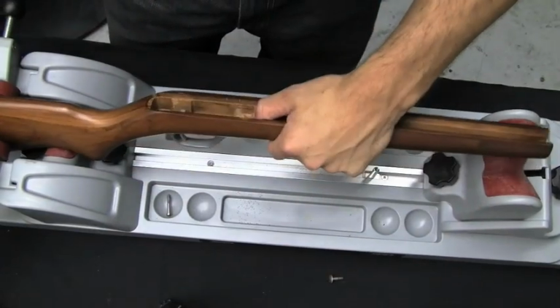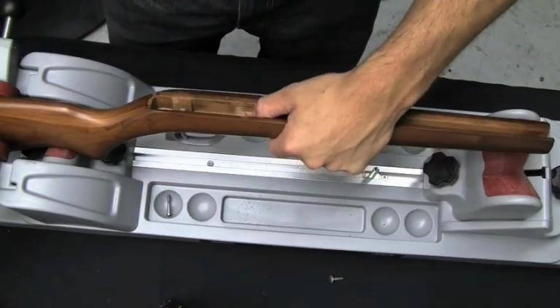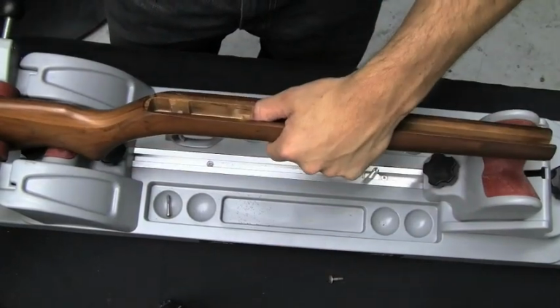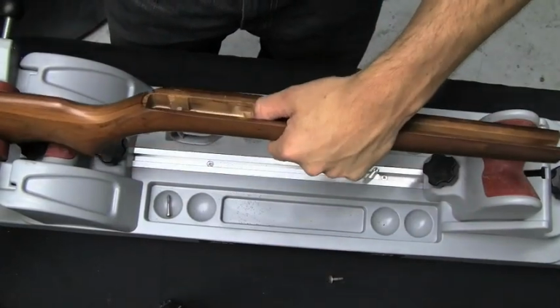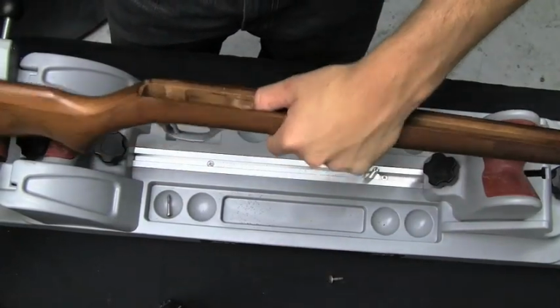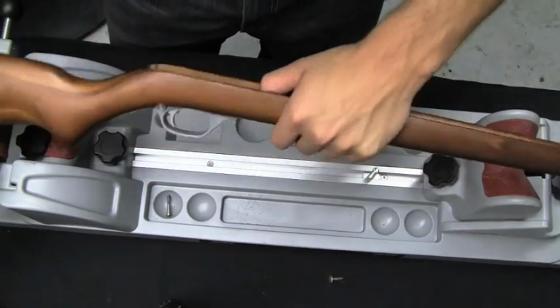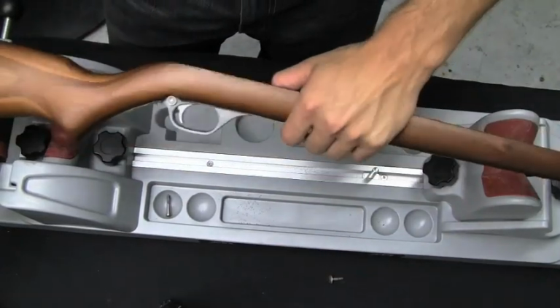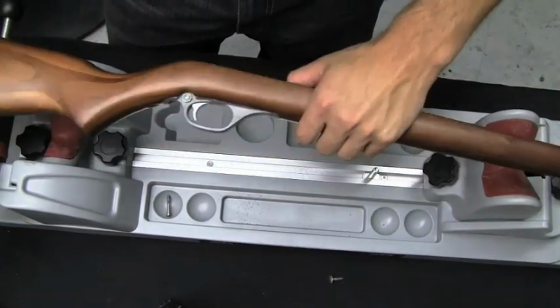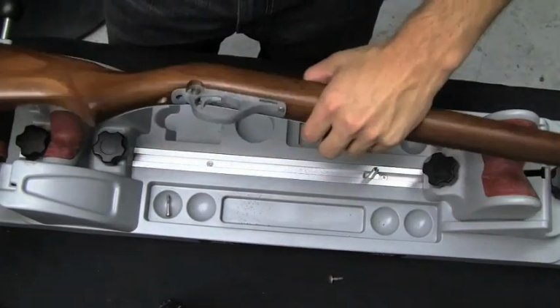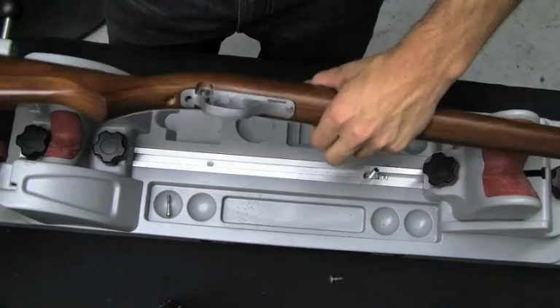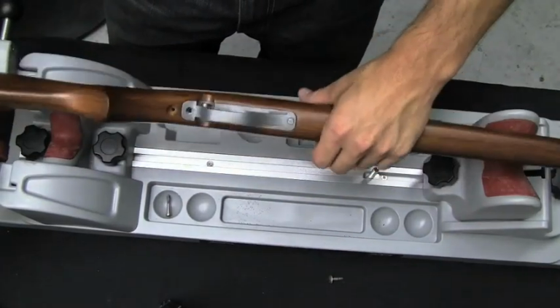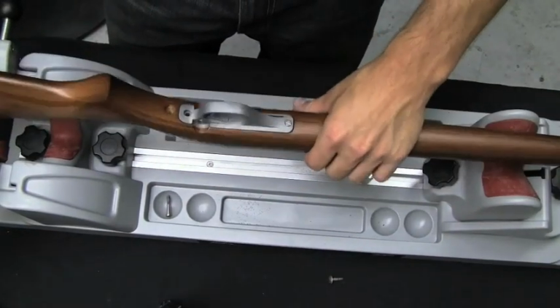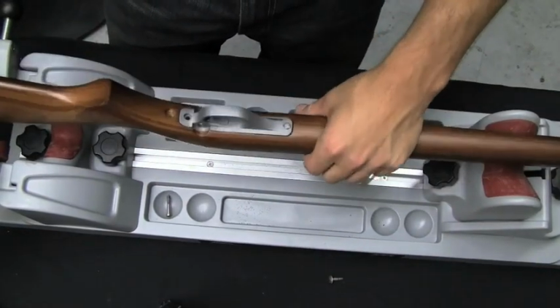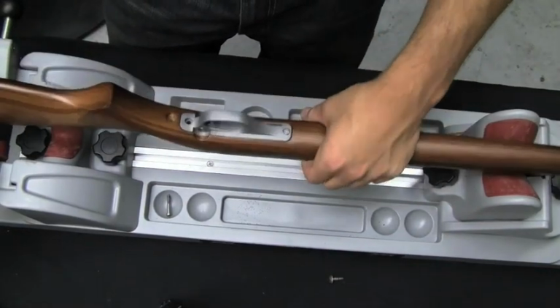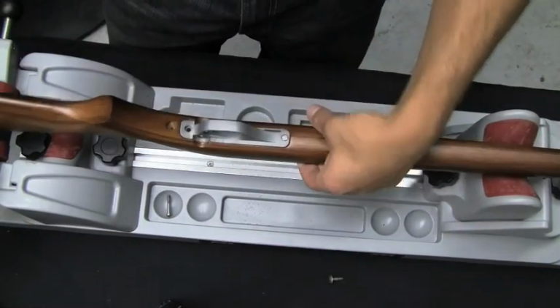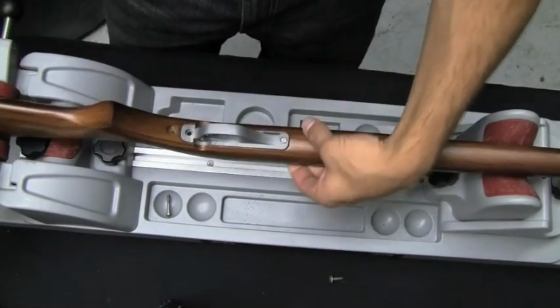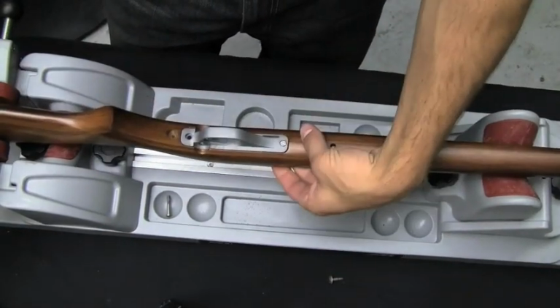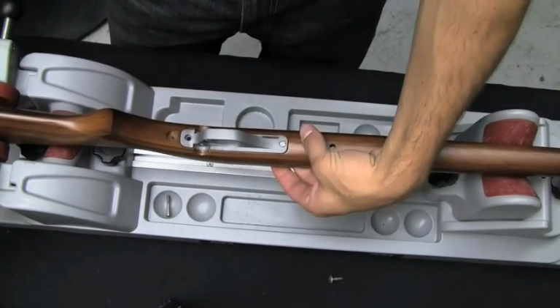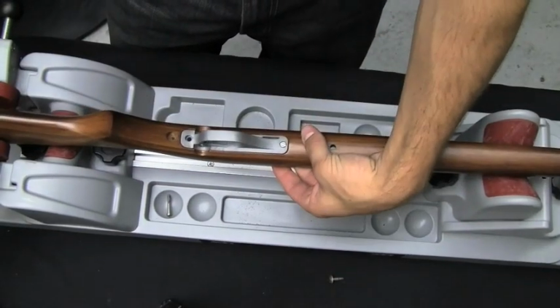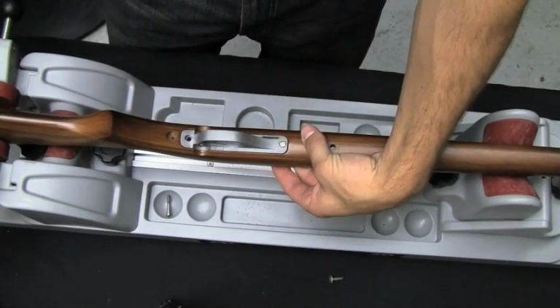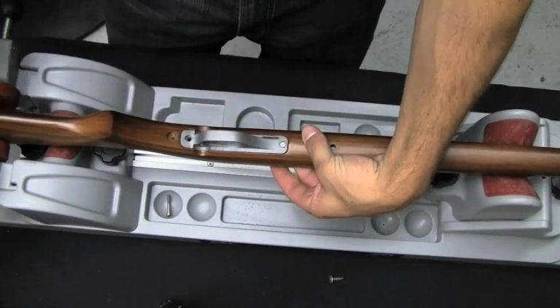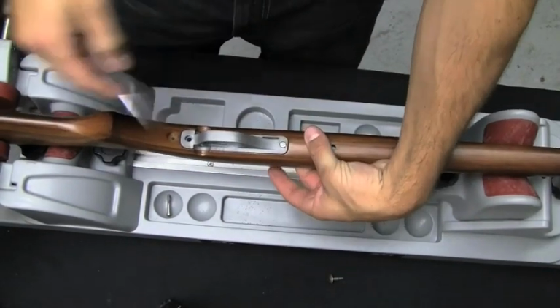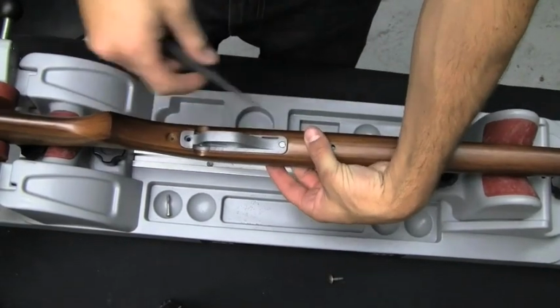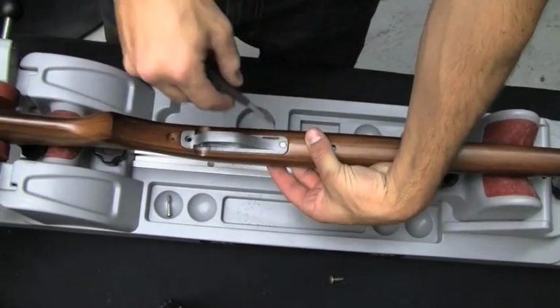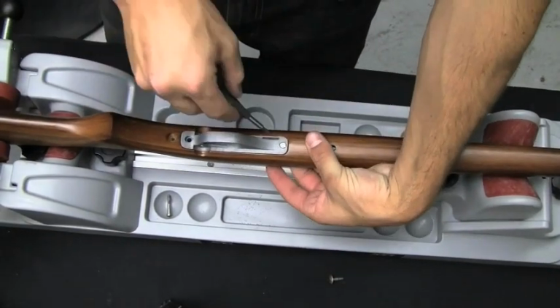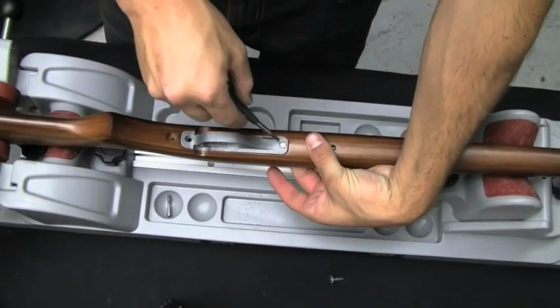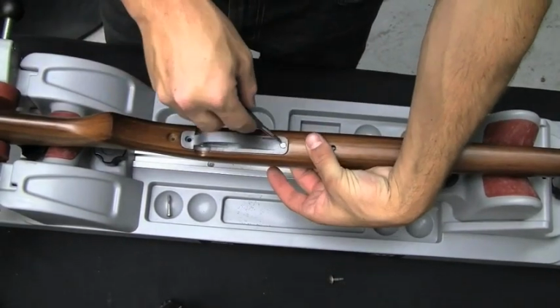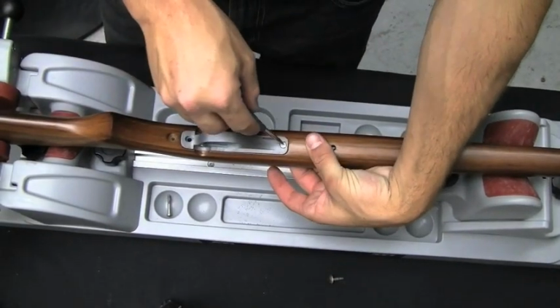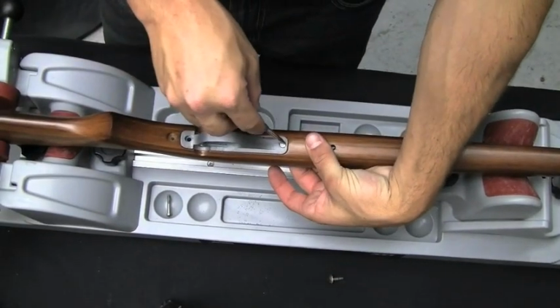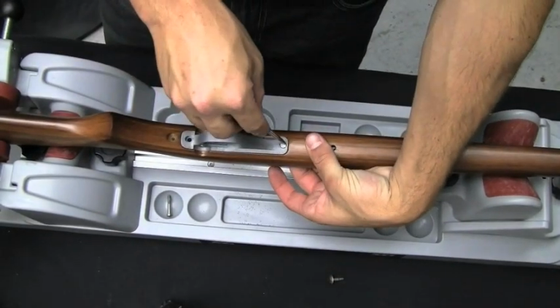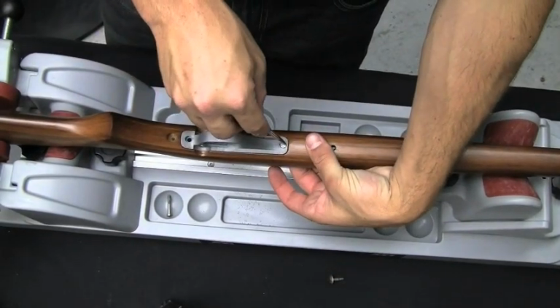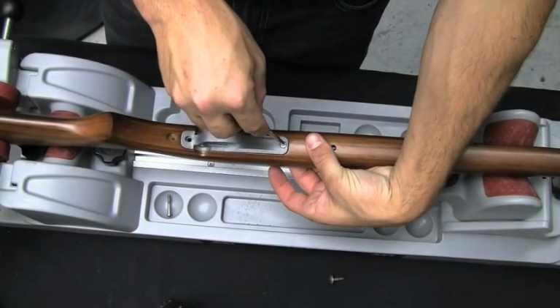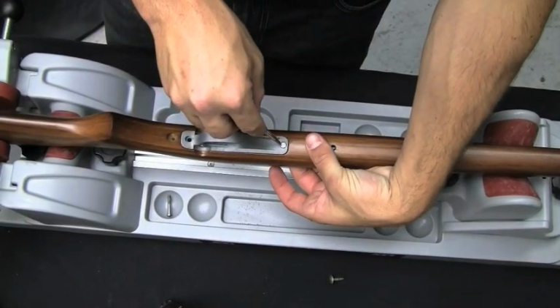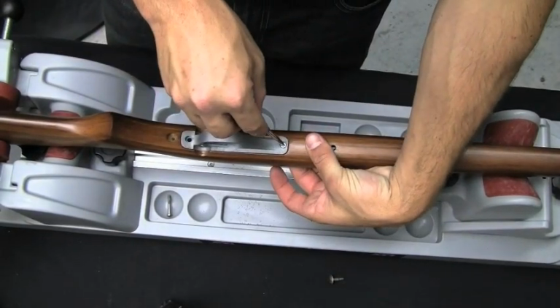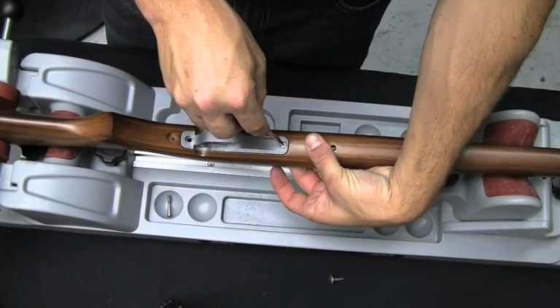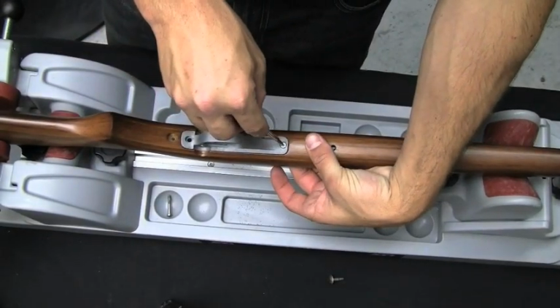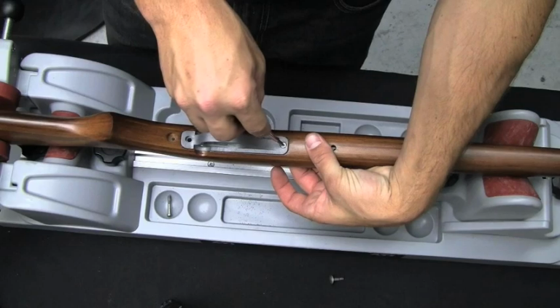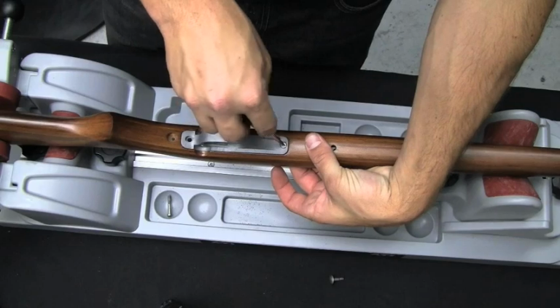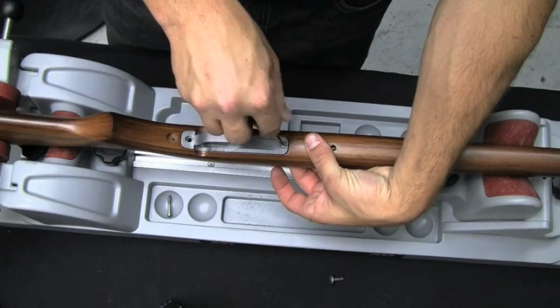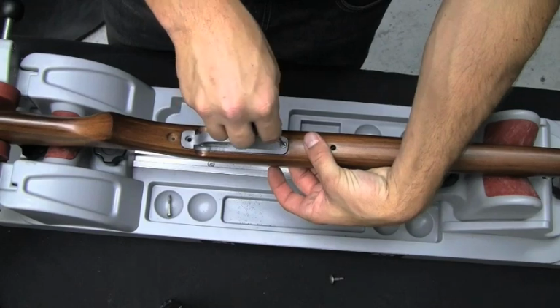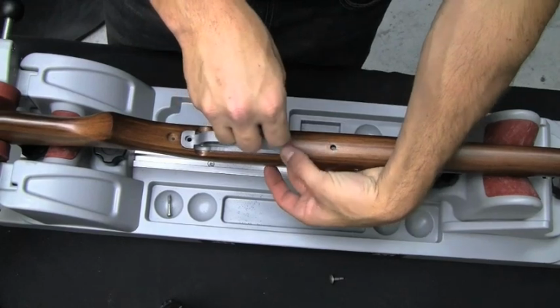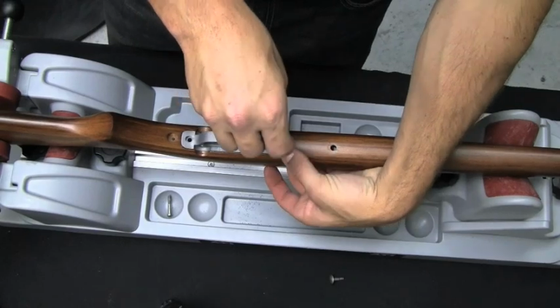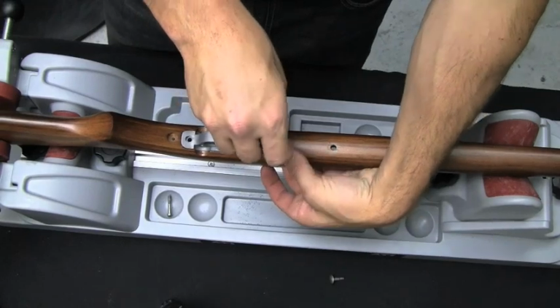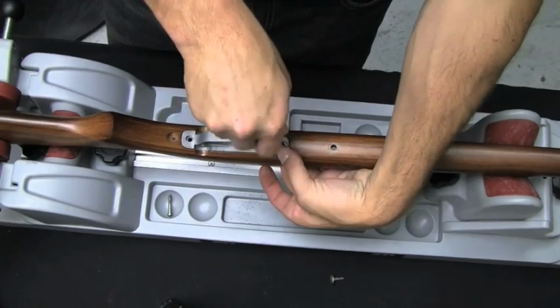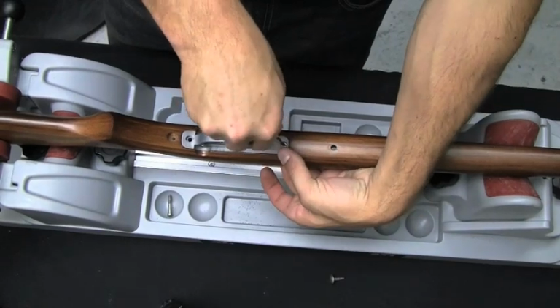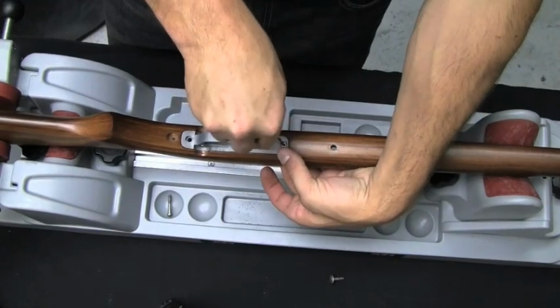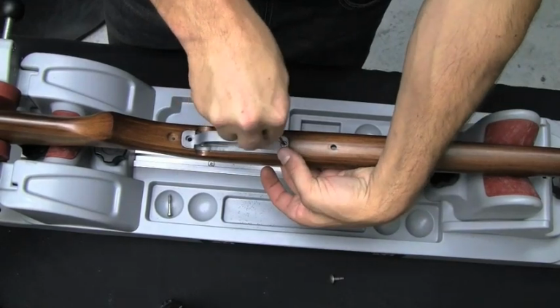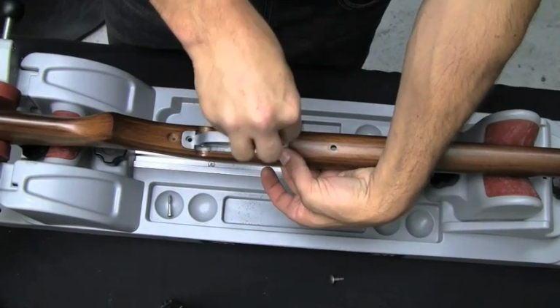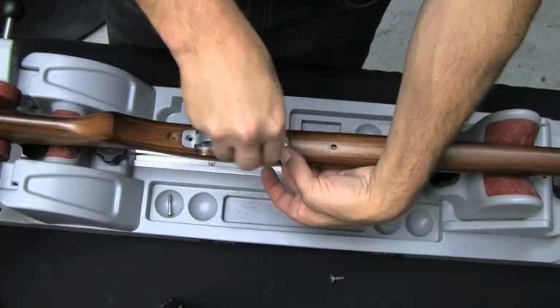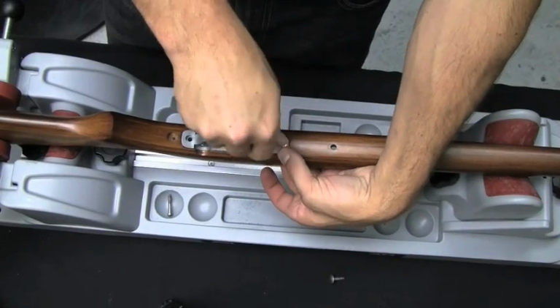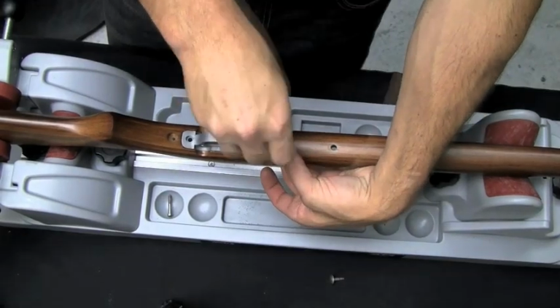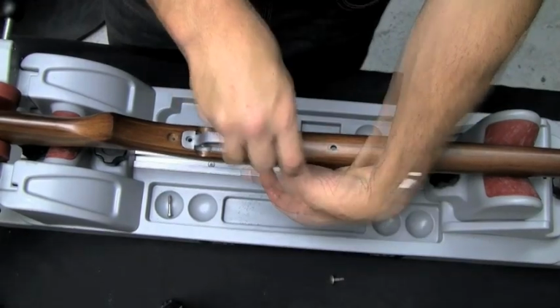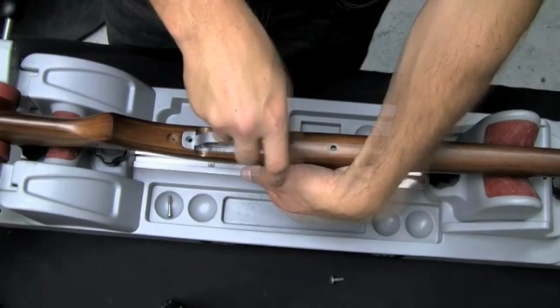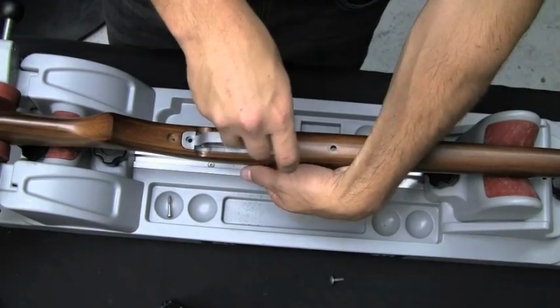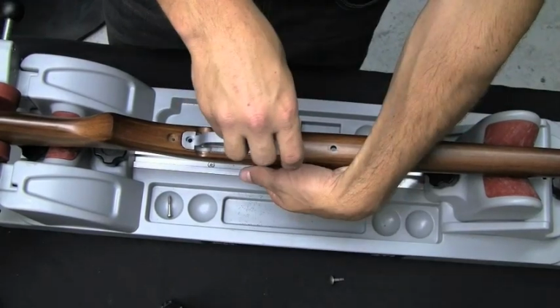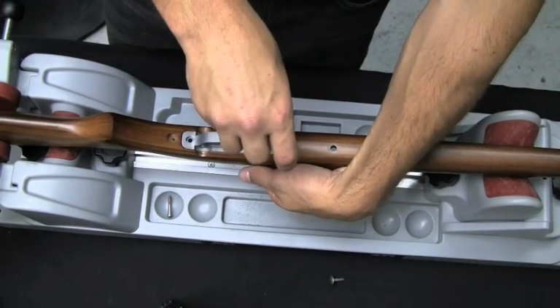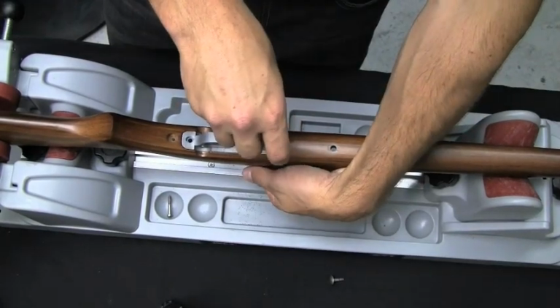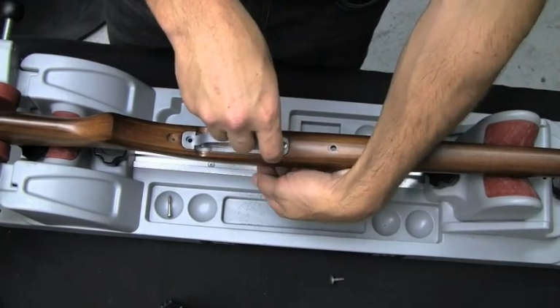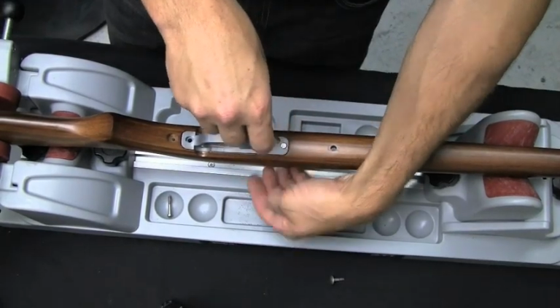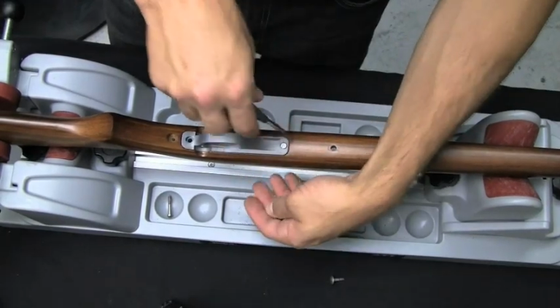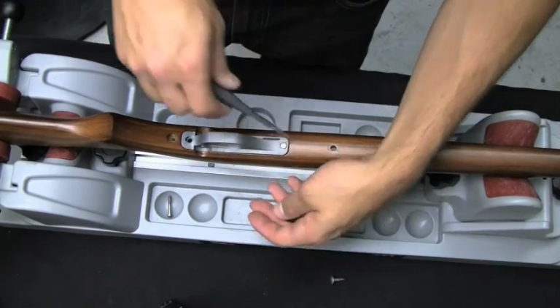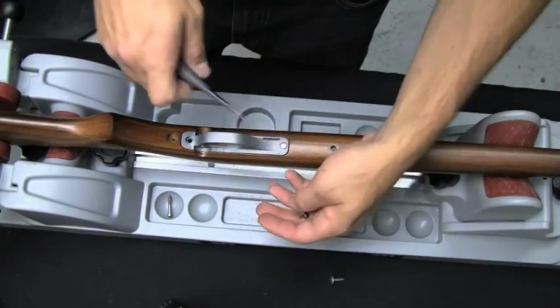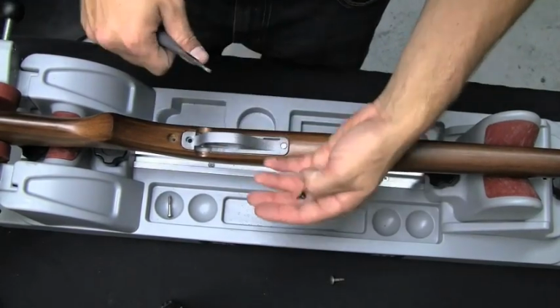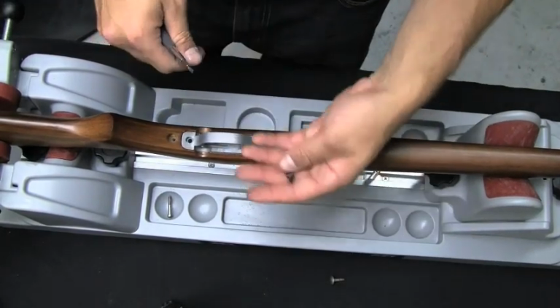Using a flat-headed screwdriver, unscrew the trigger assembly bolt. Make sure to secure the flange nut while removing.